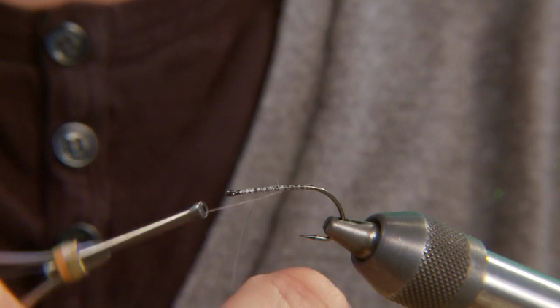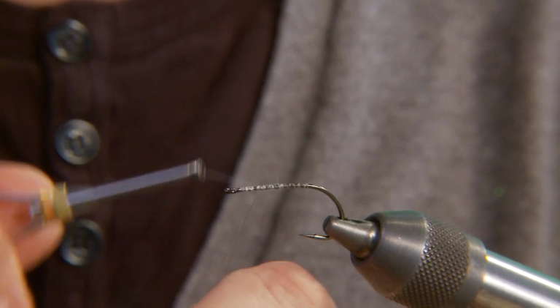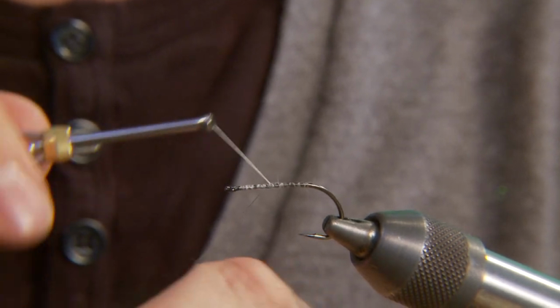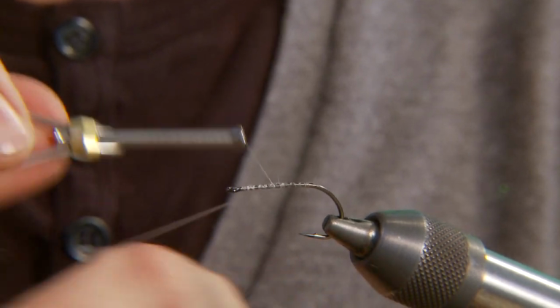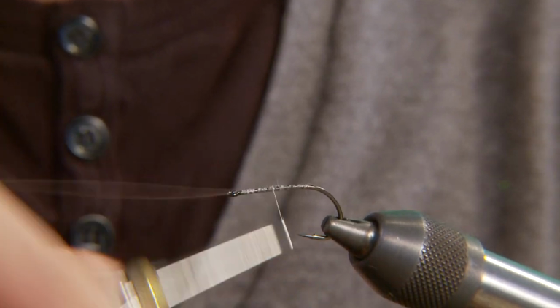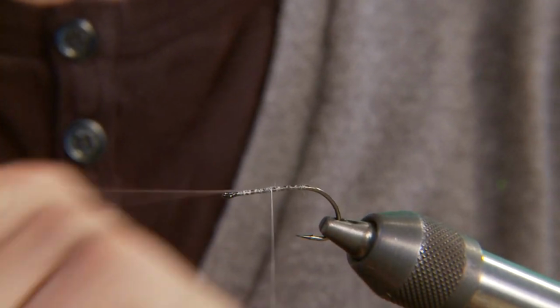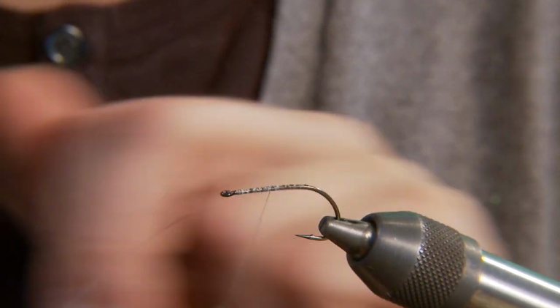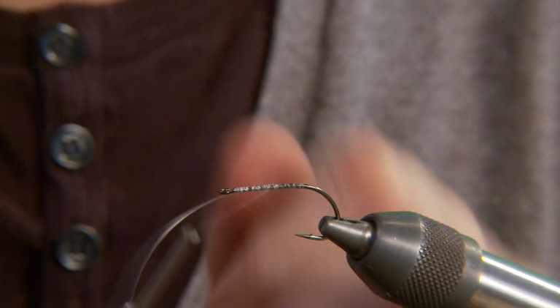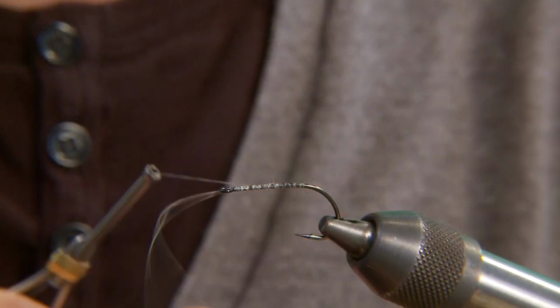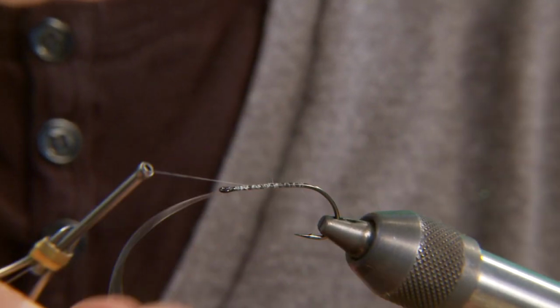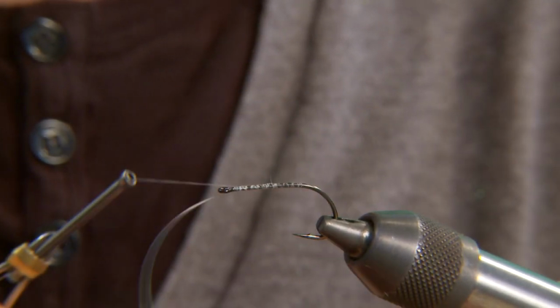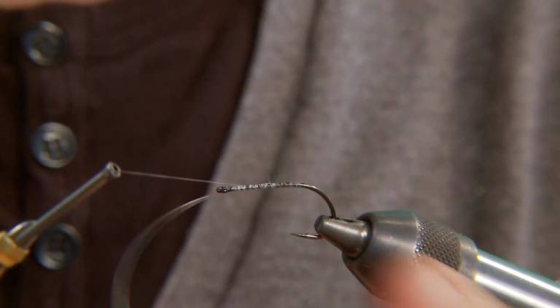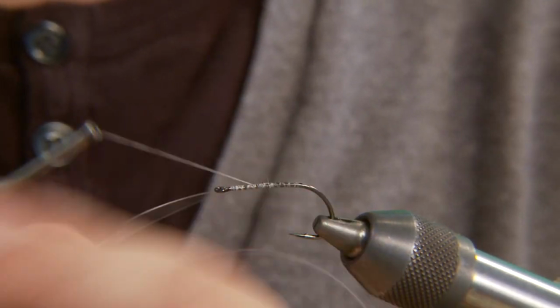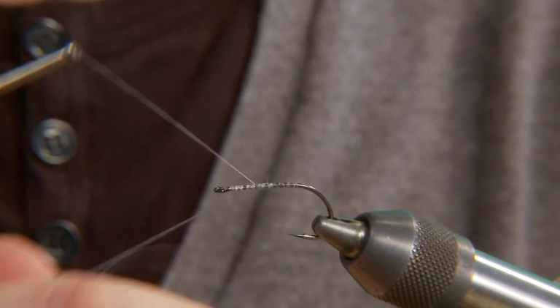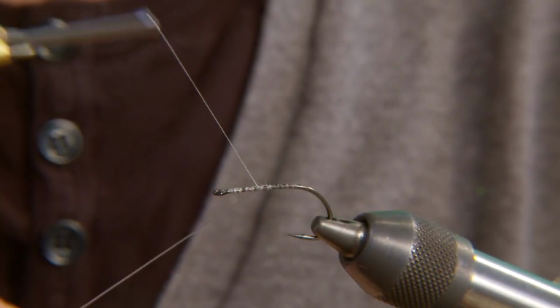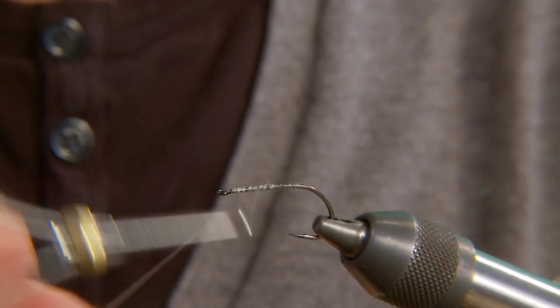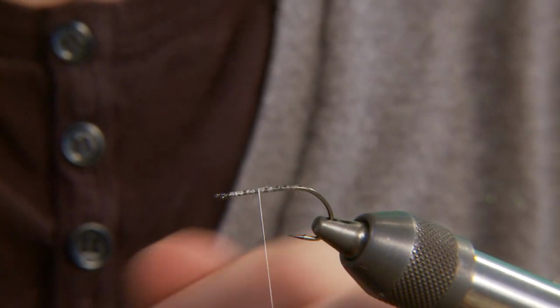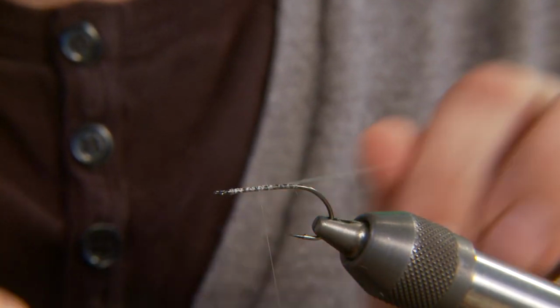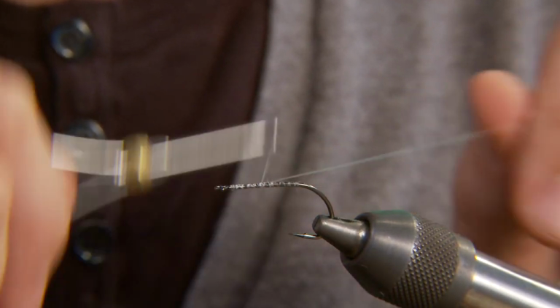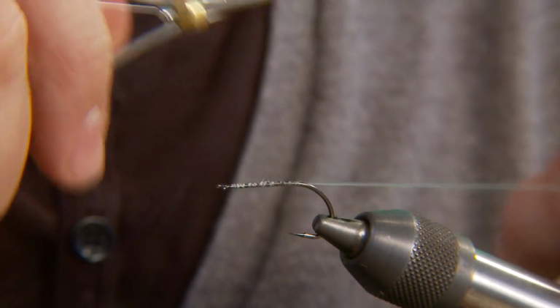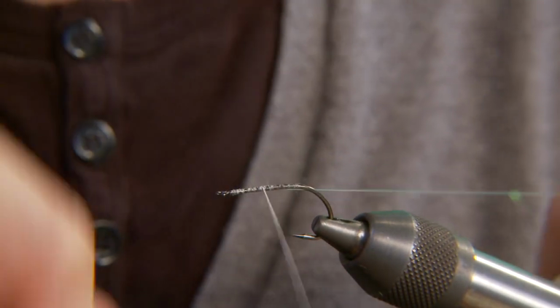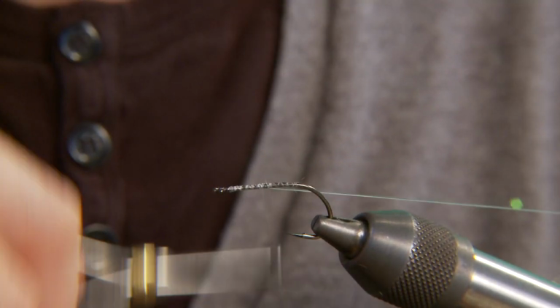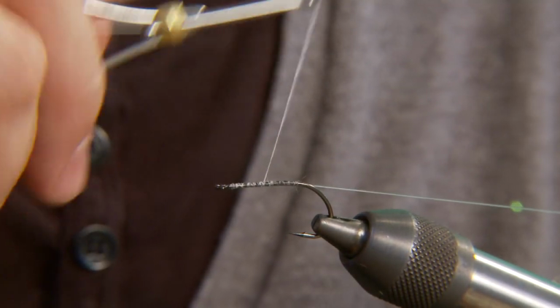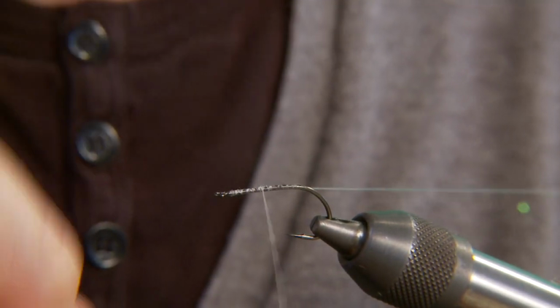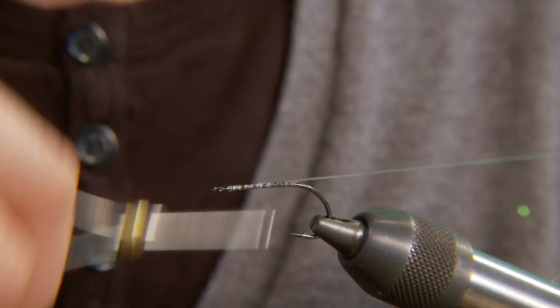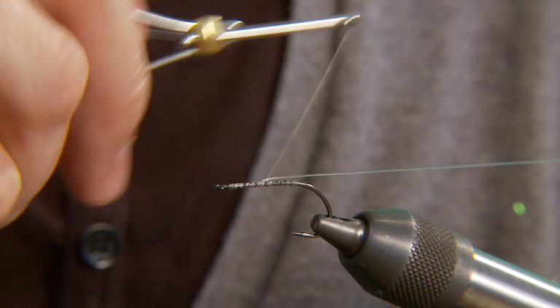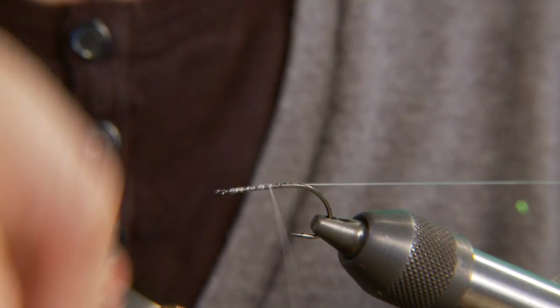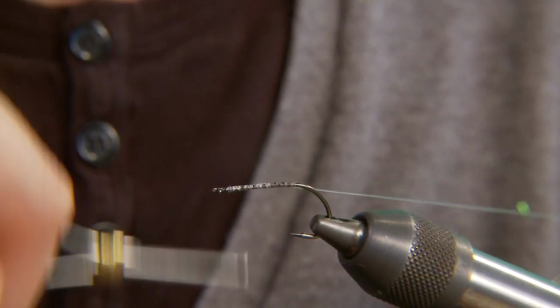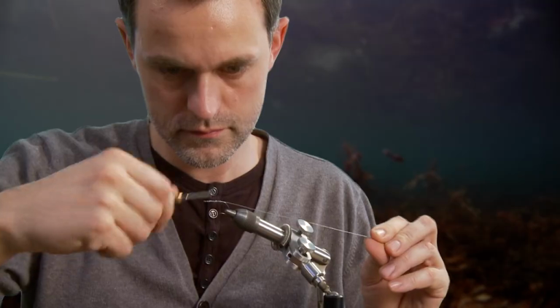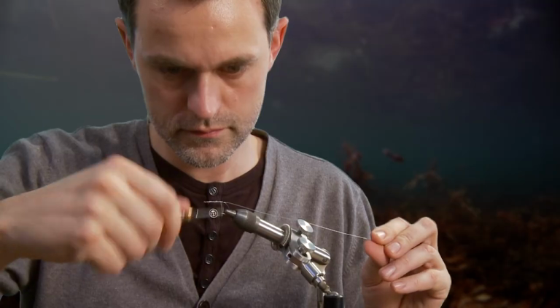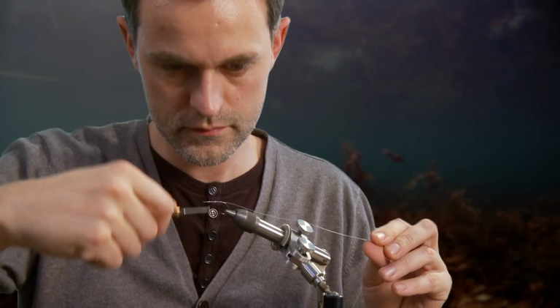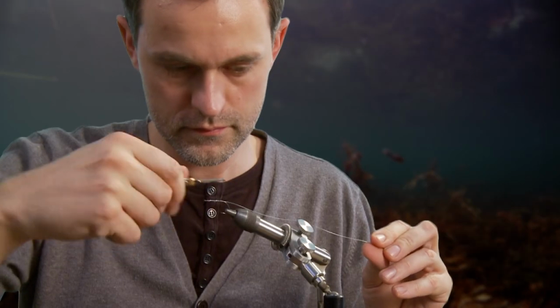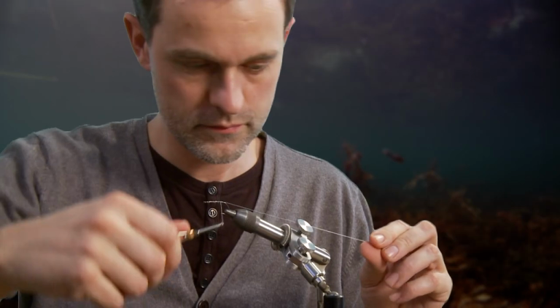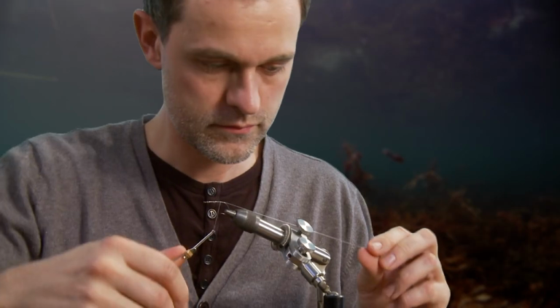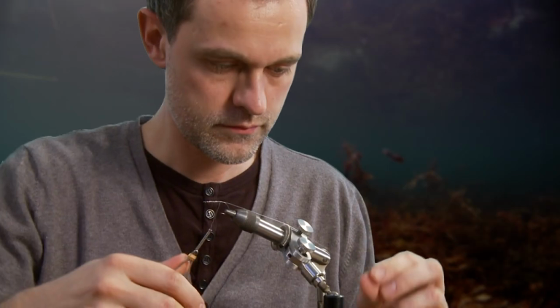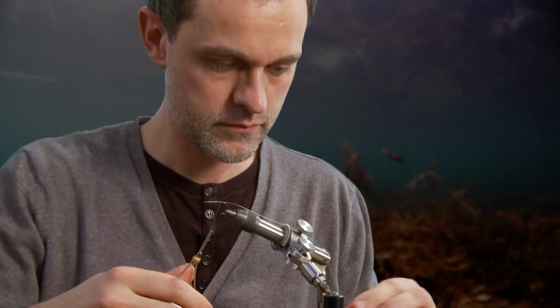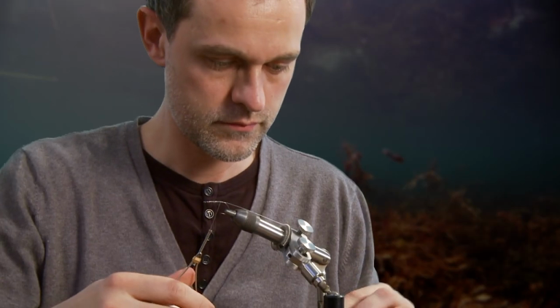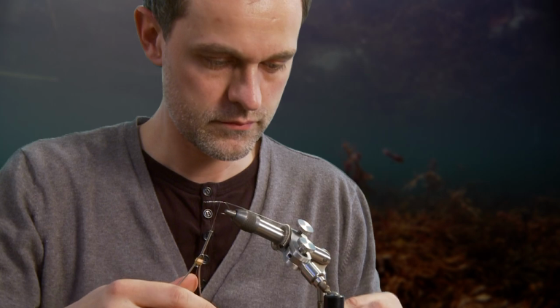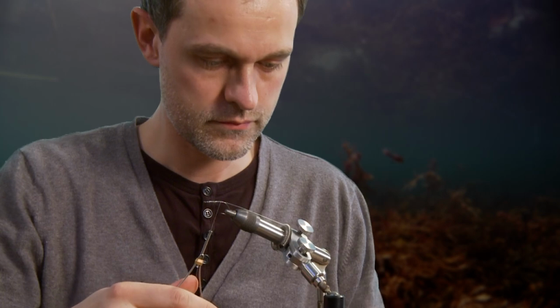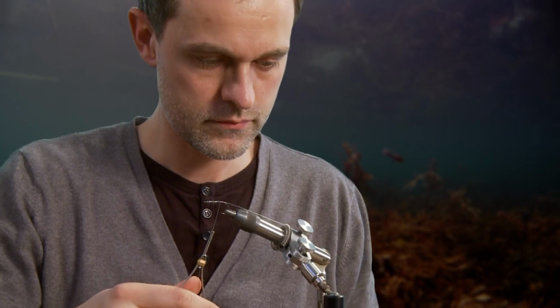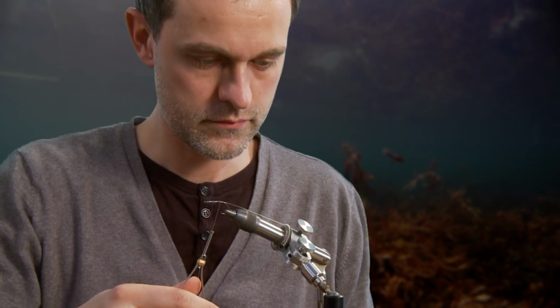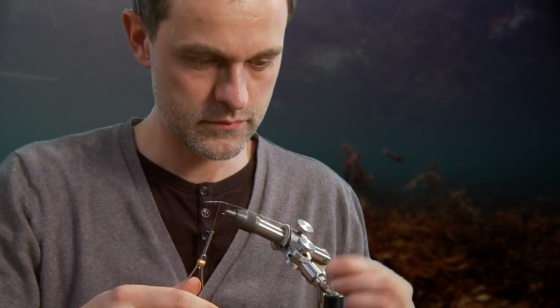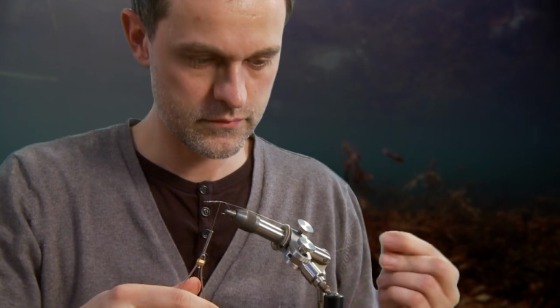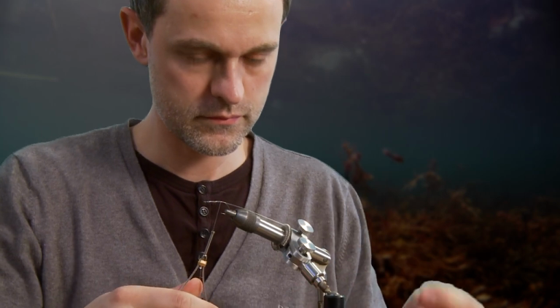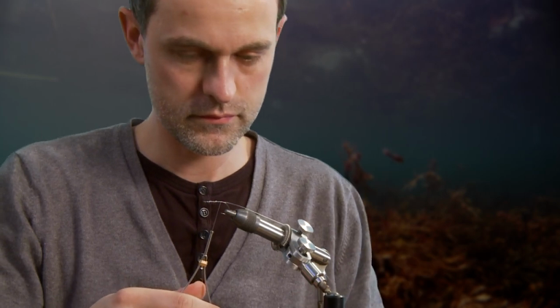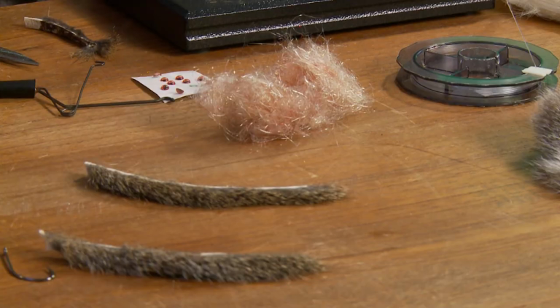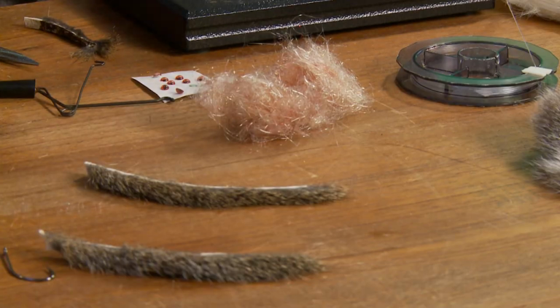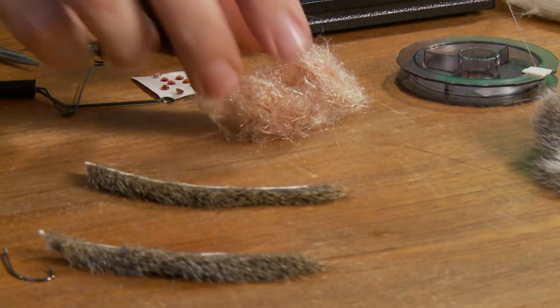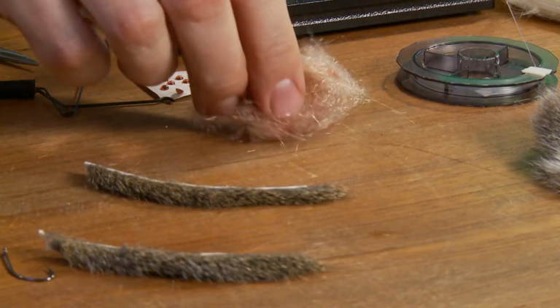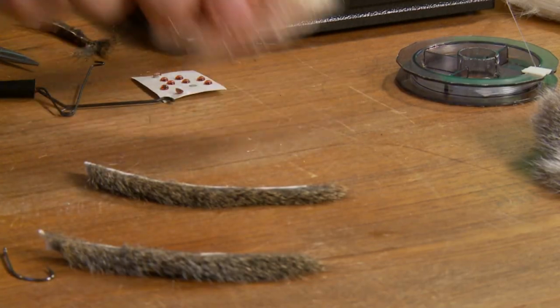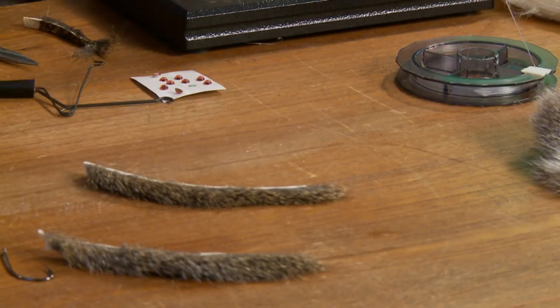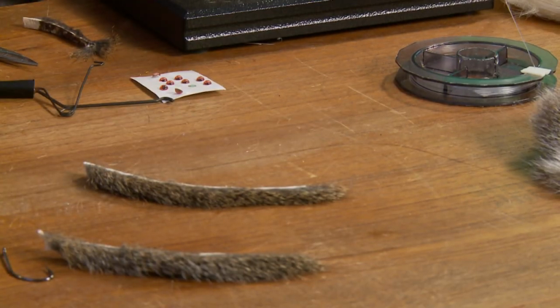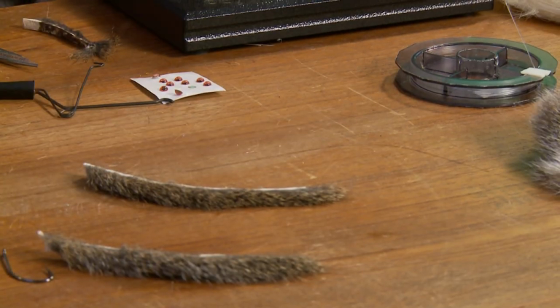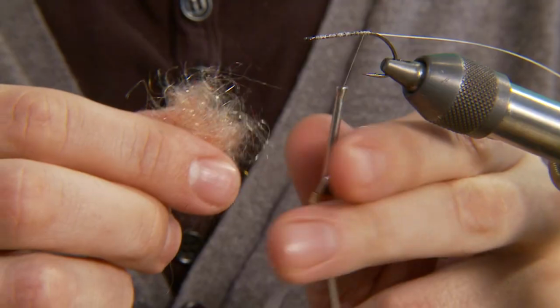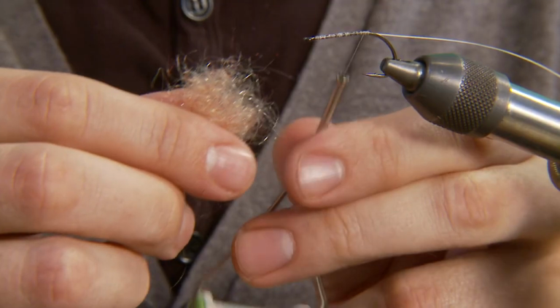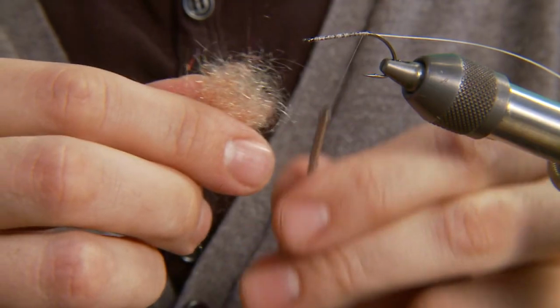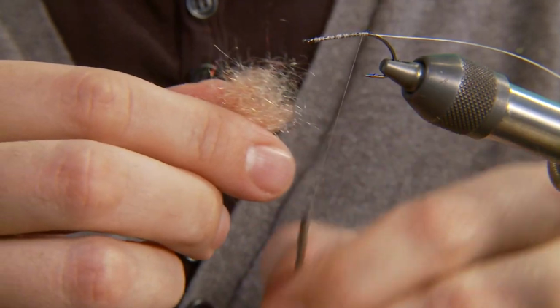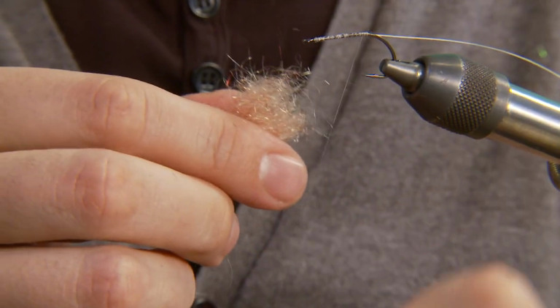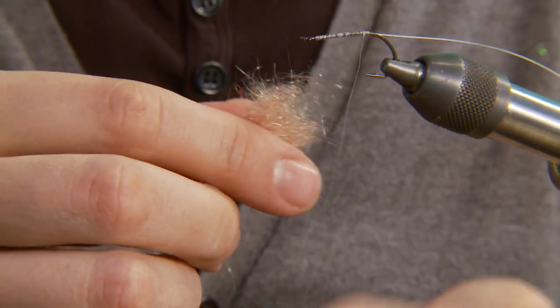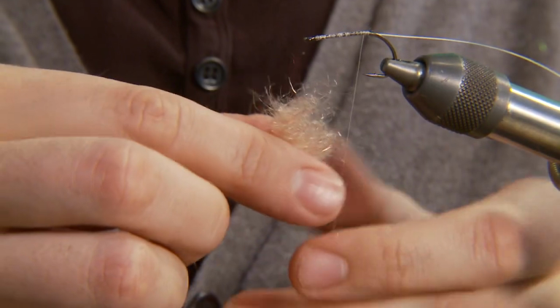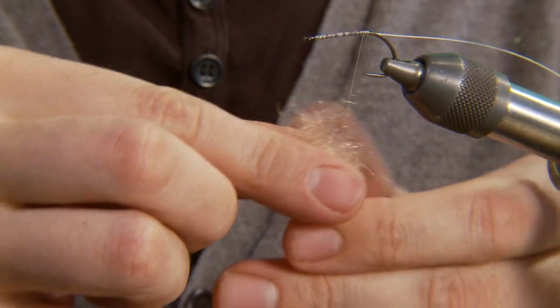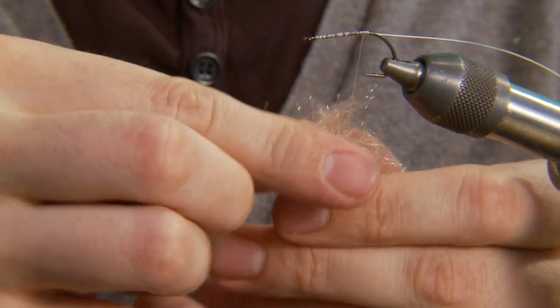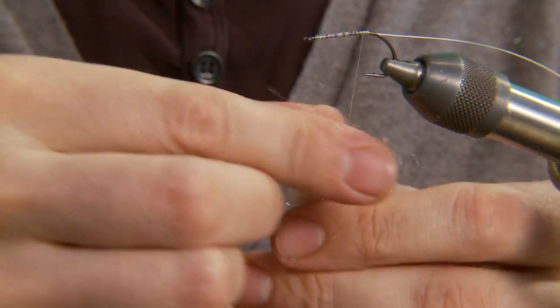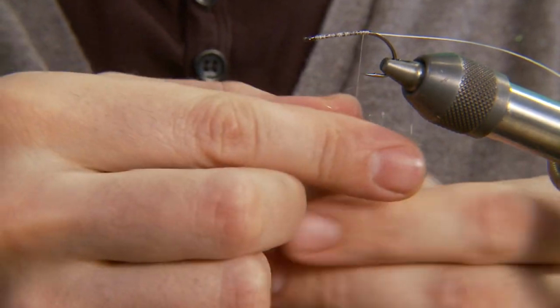To get the most mobility out of this tying technique, the fly is left unweighted, which is uncommon with this type of fly.